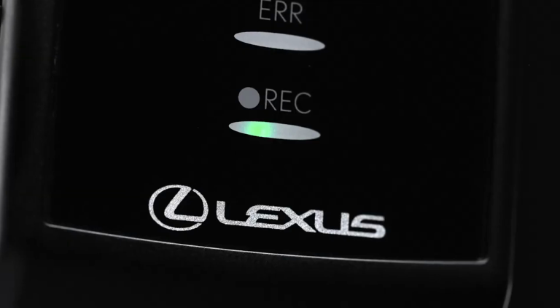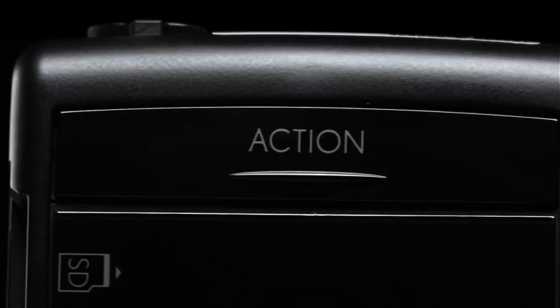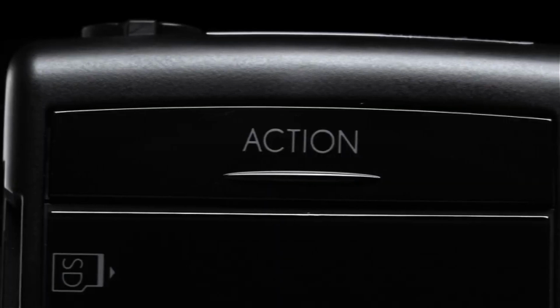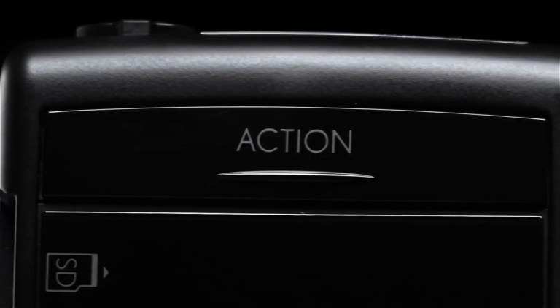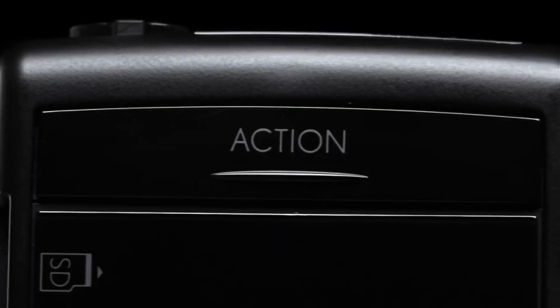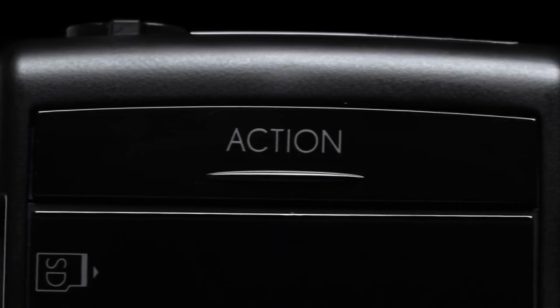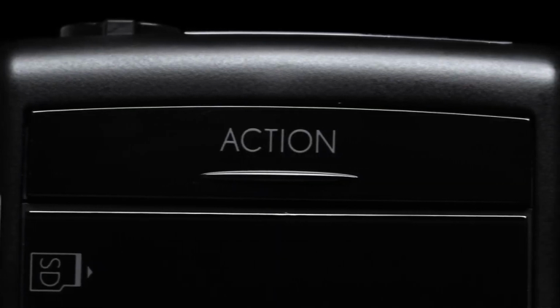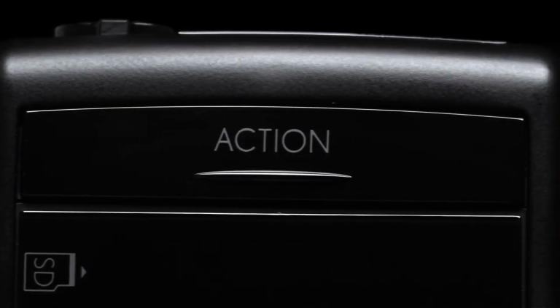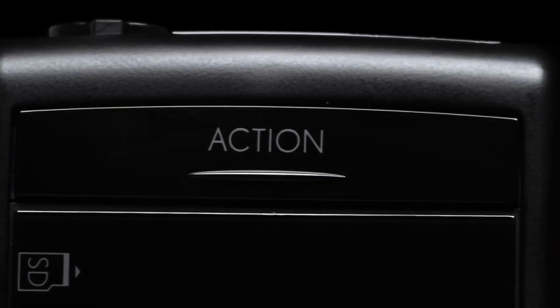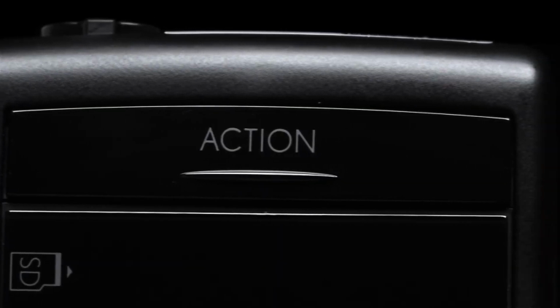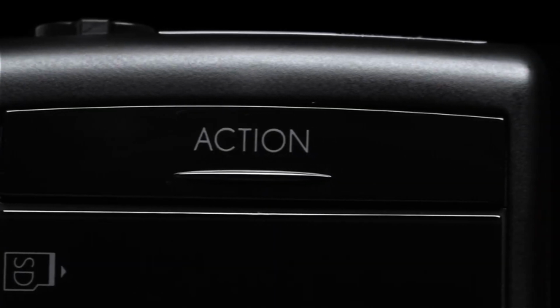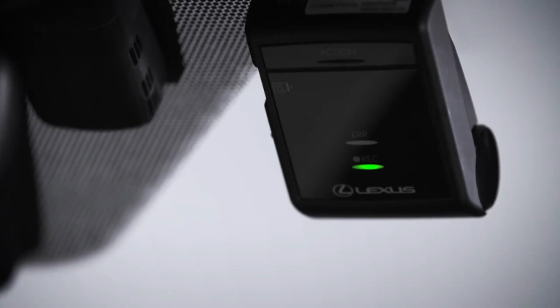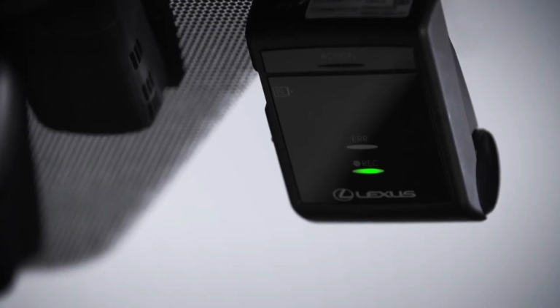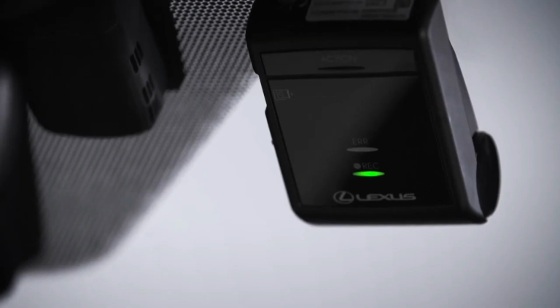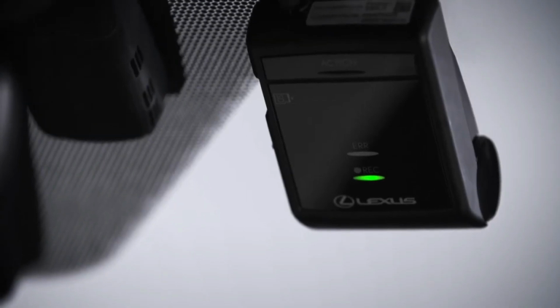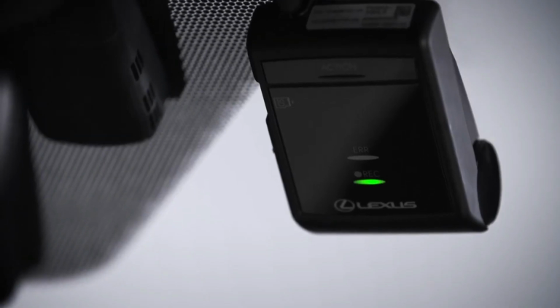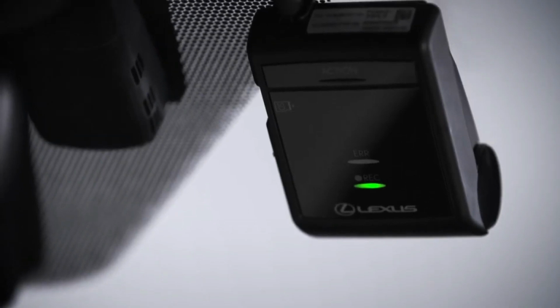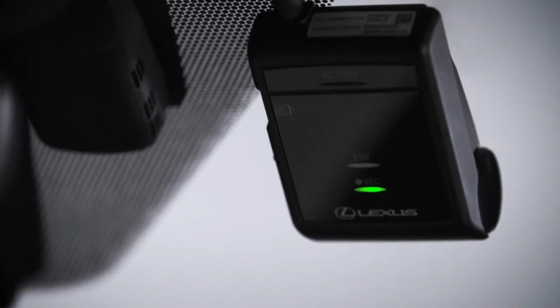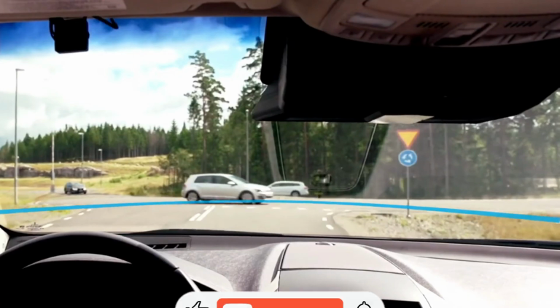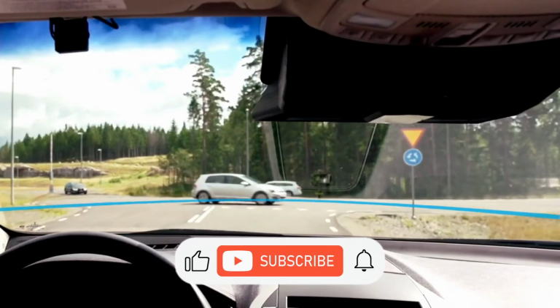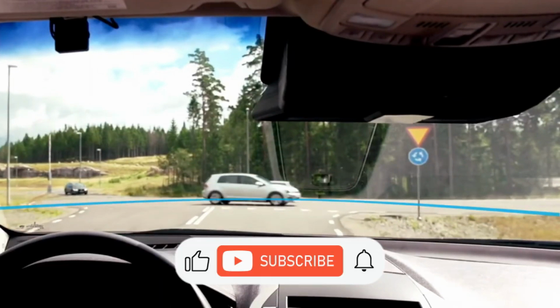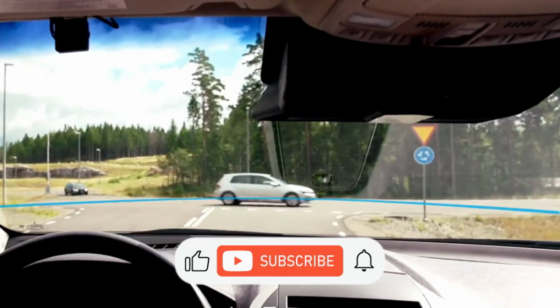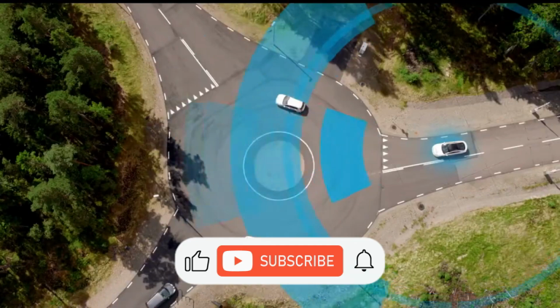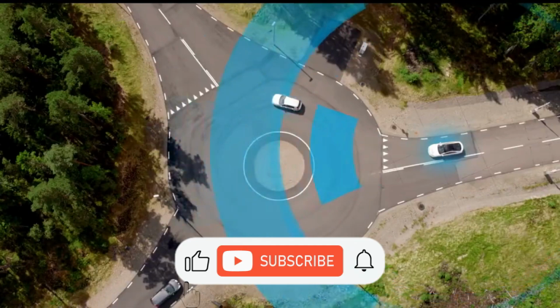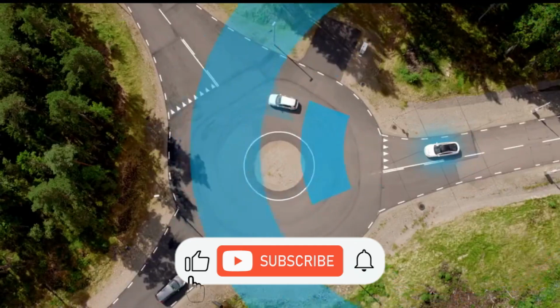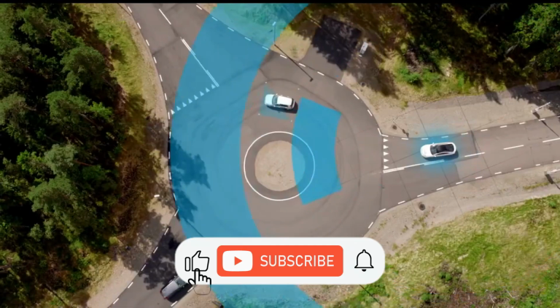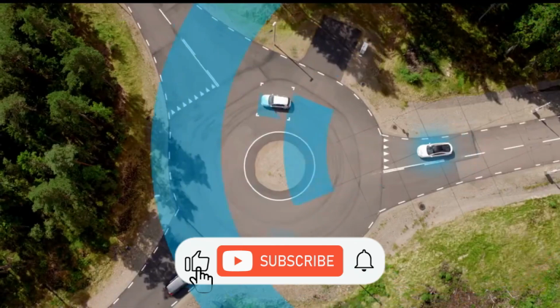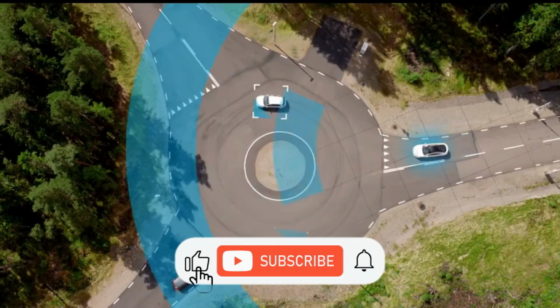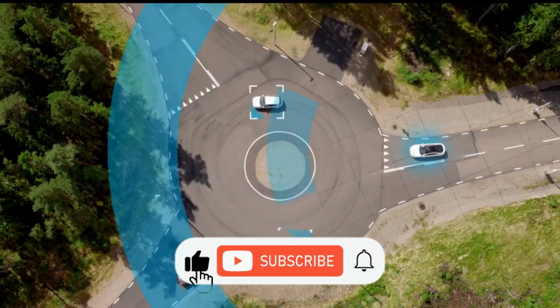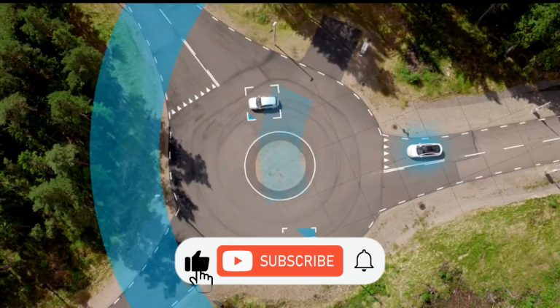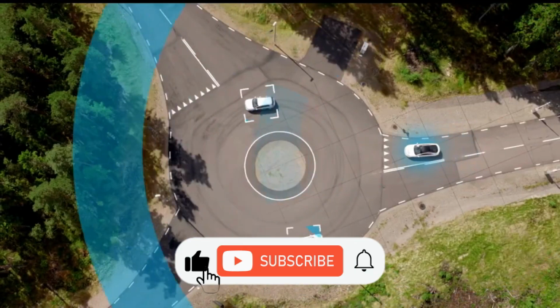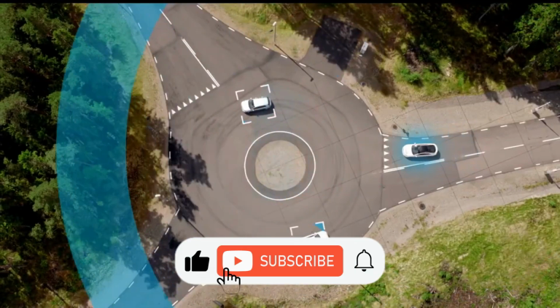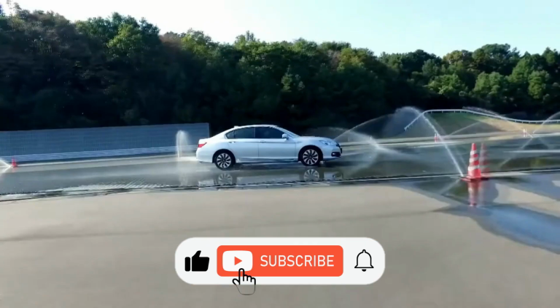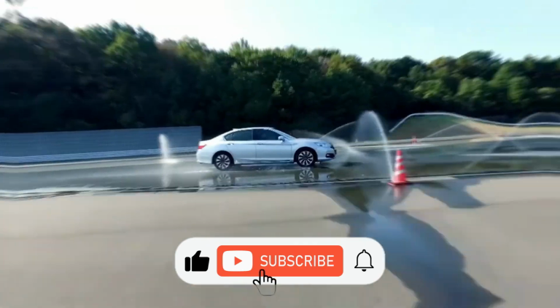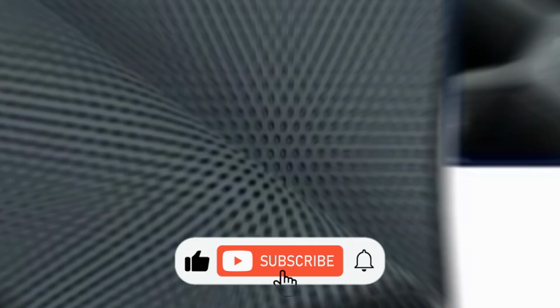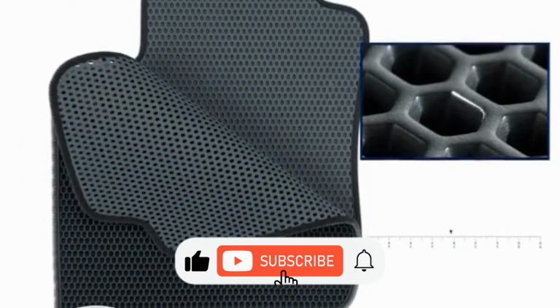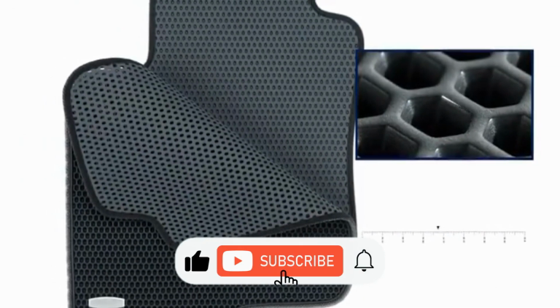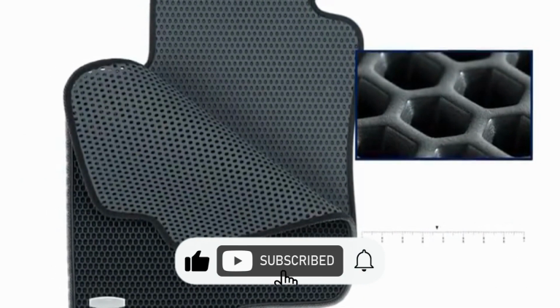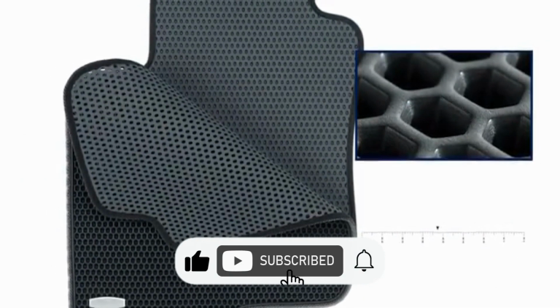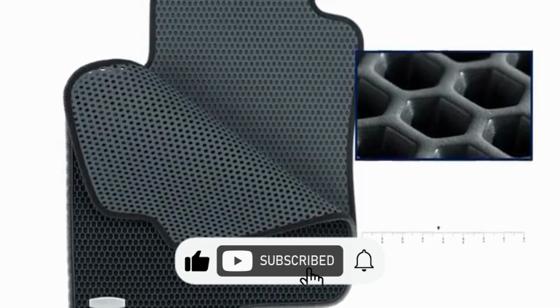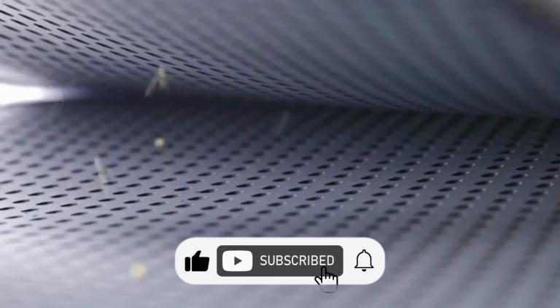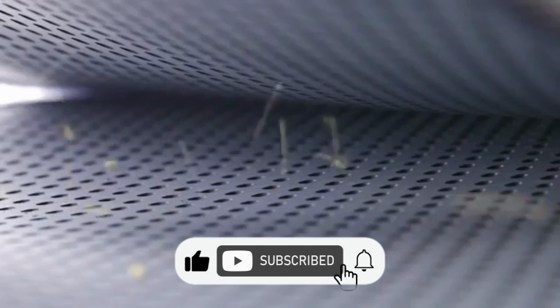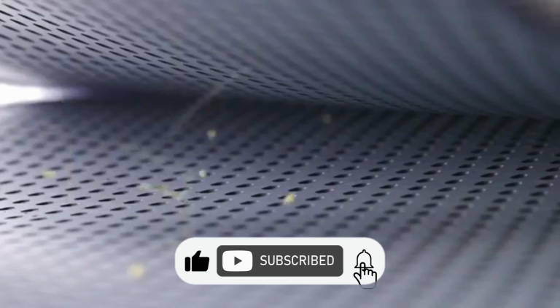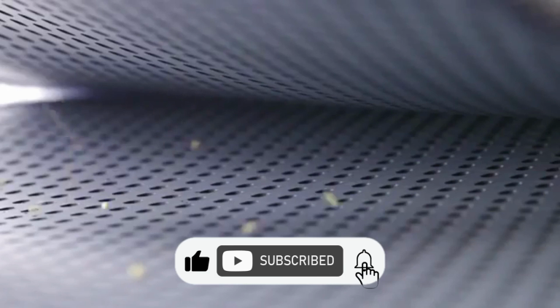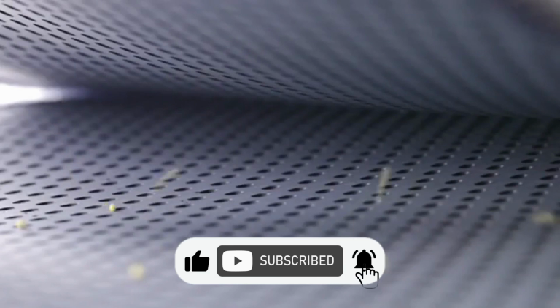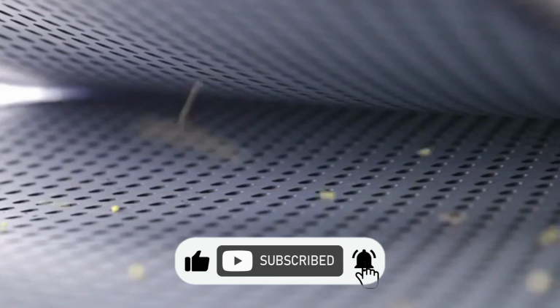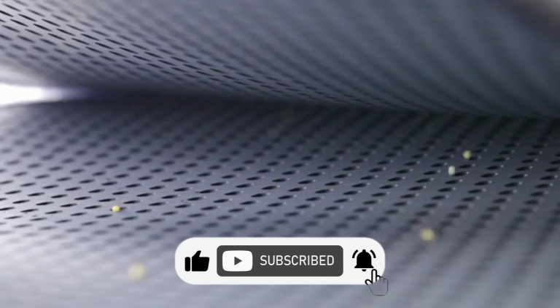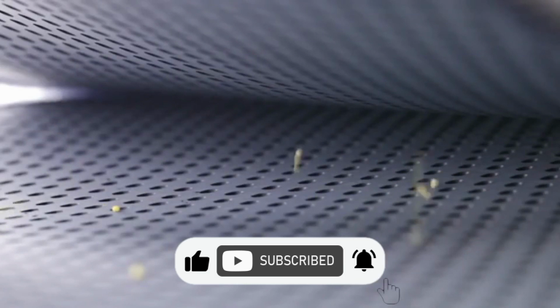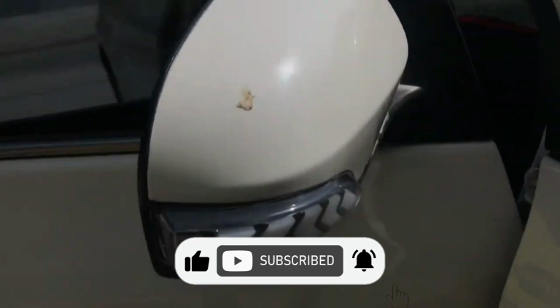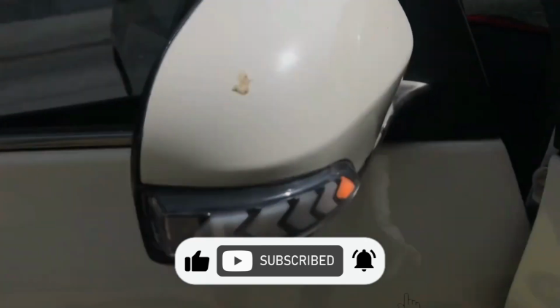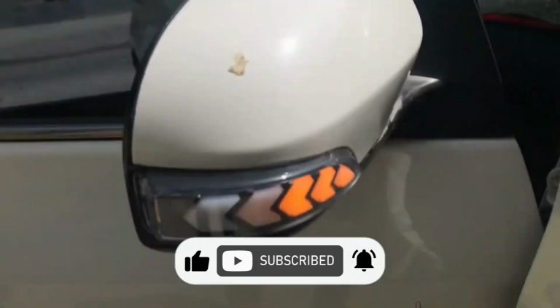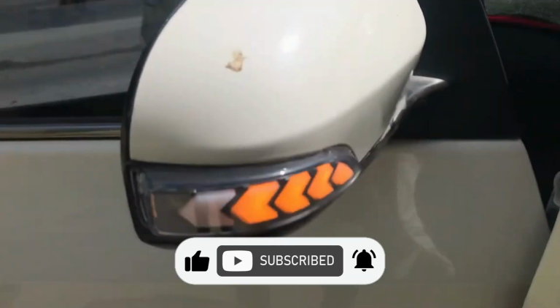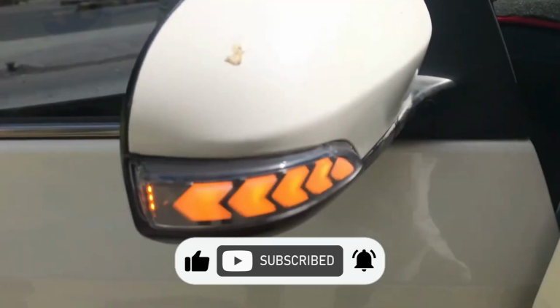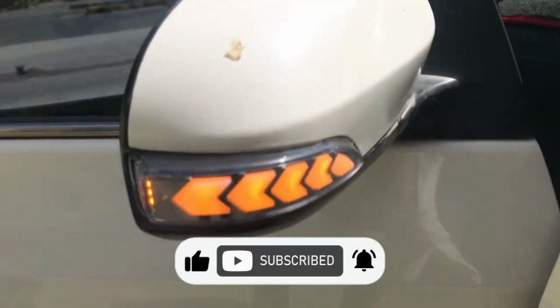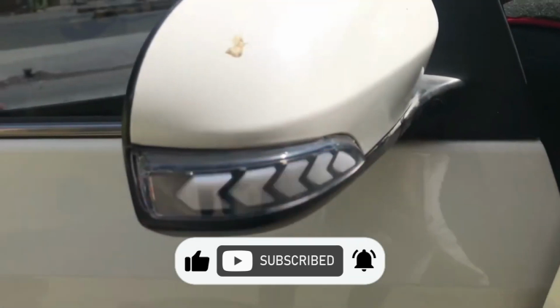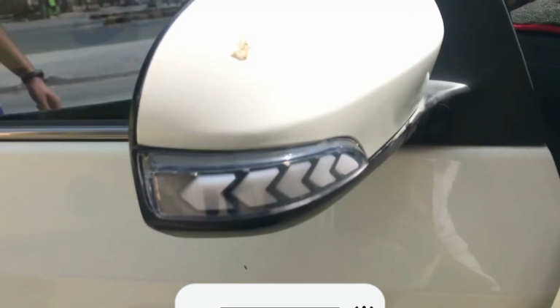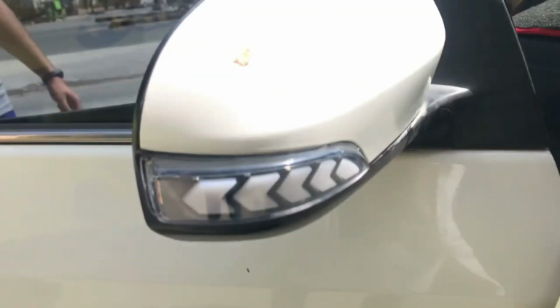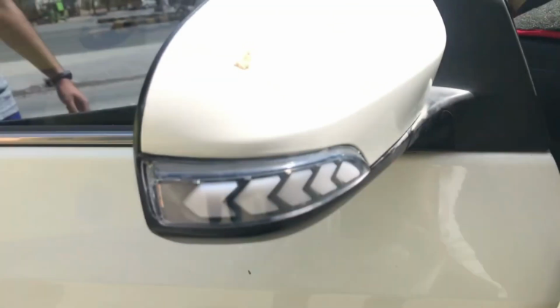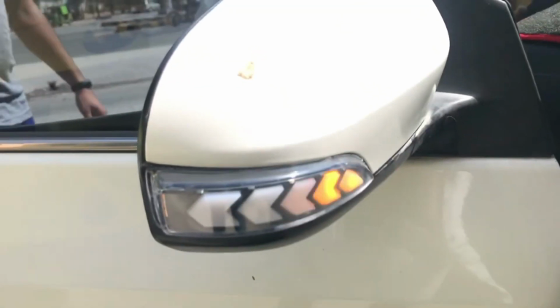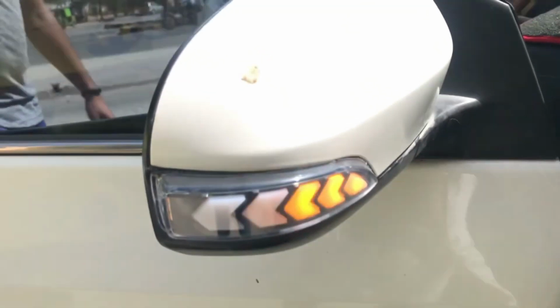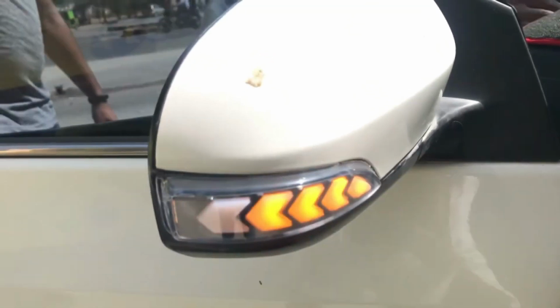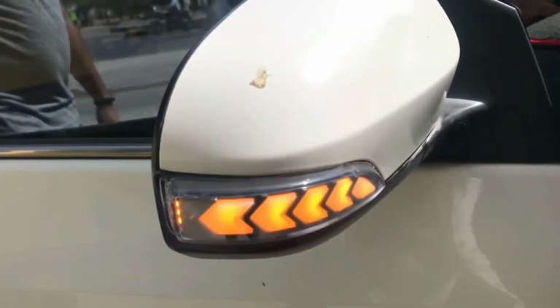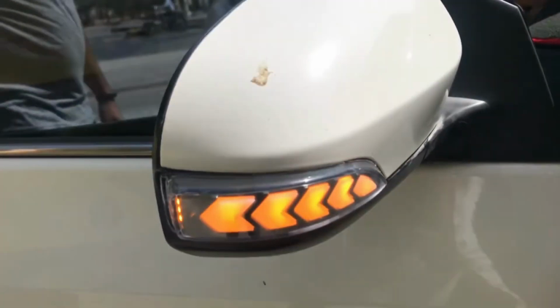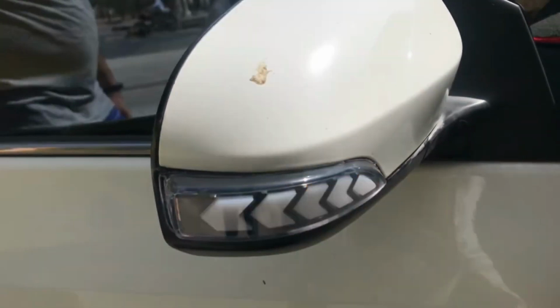Hello and welcome to my channel. In this video we will discuss 10 amazing car gadgets you can buy online. Let's get started.